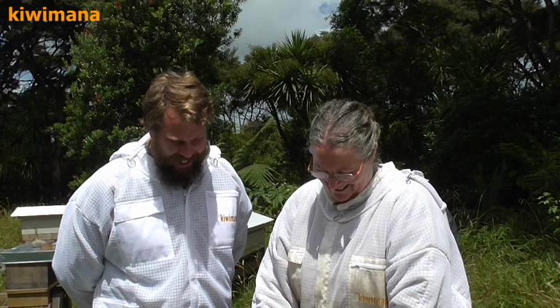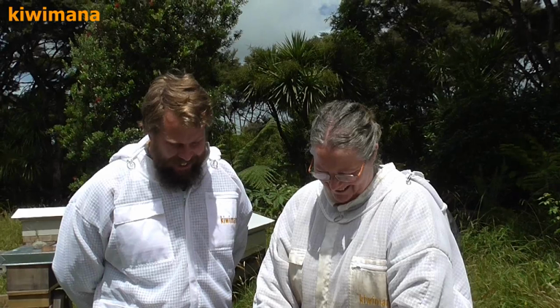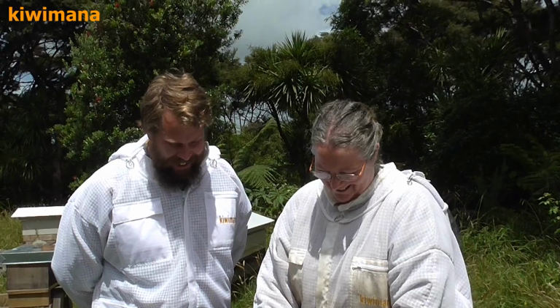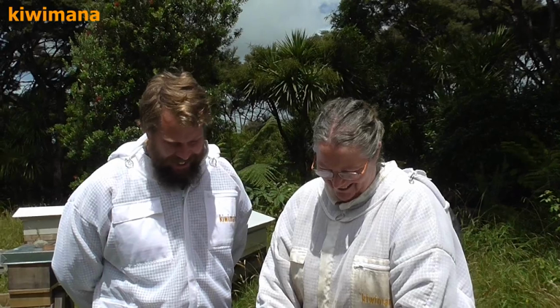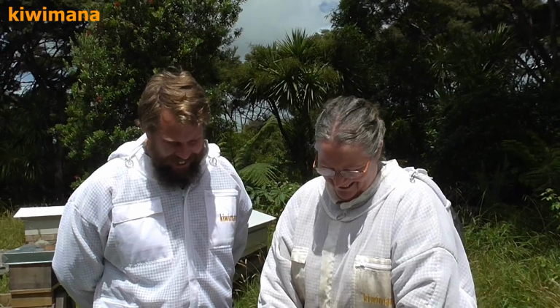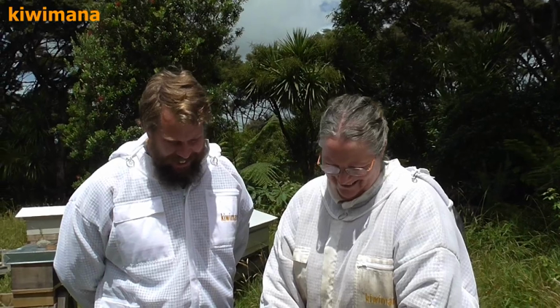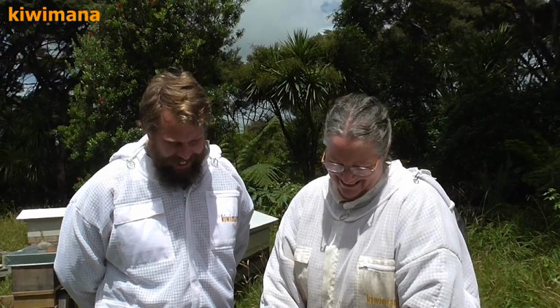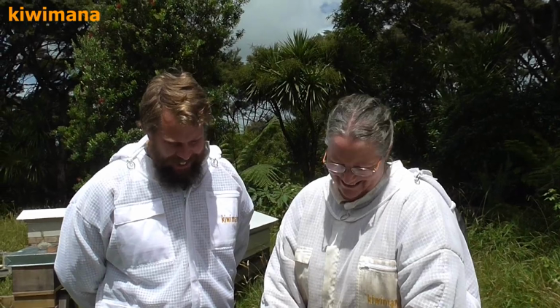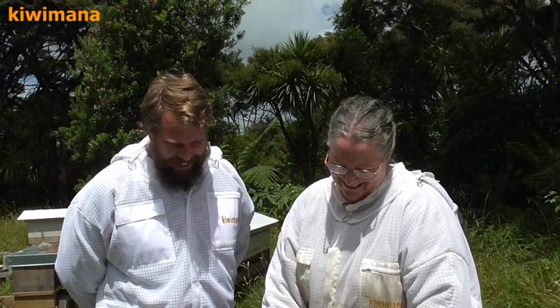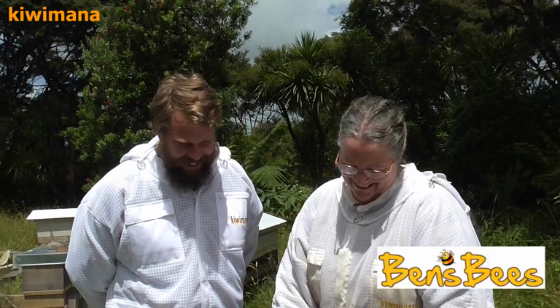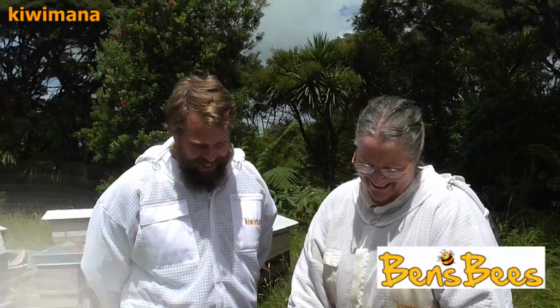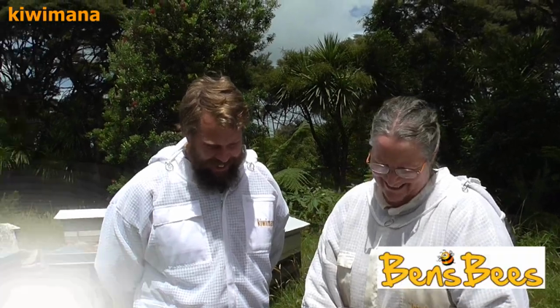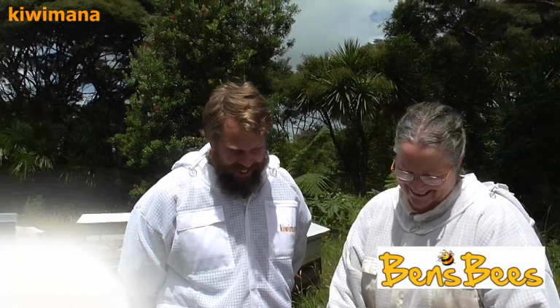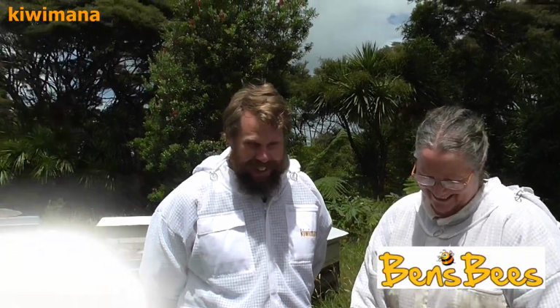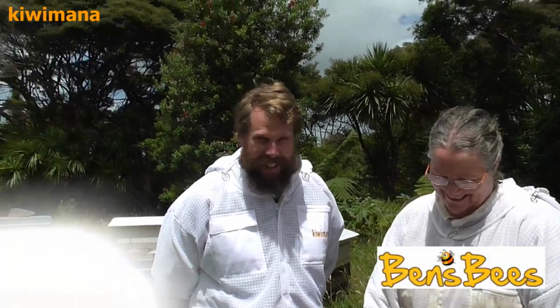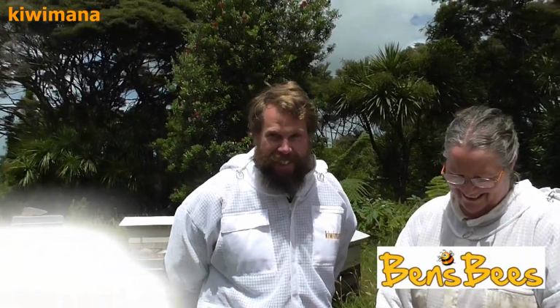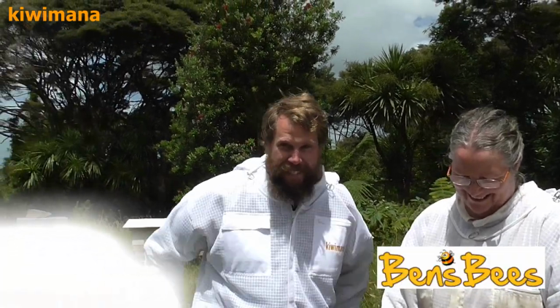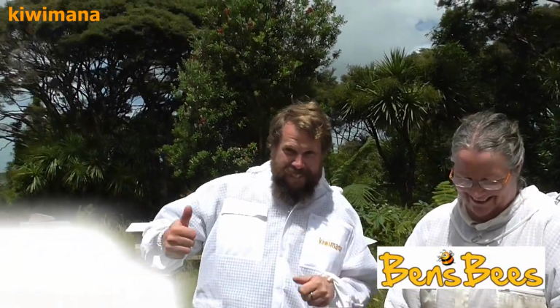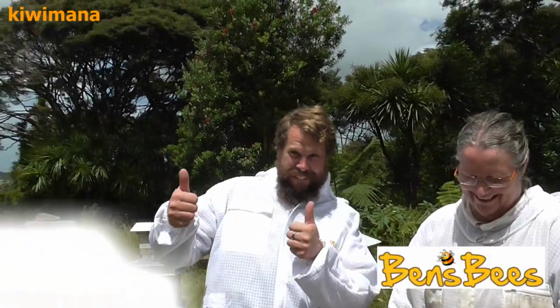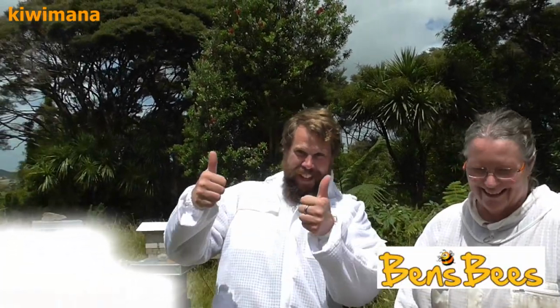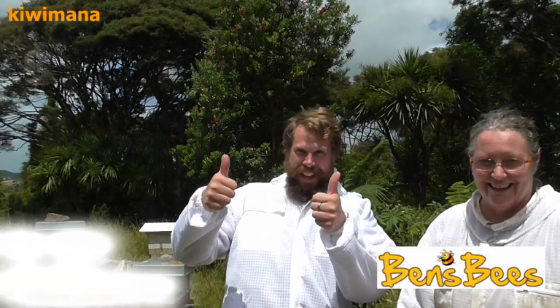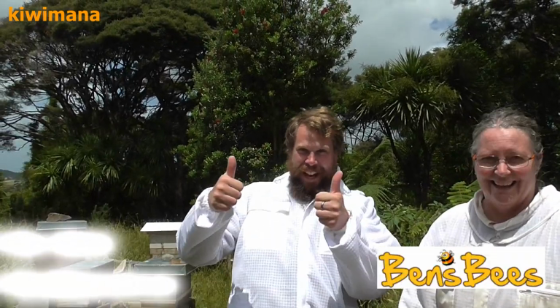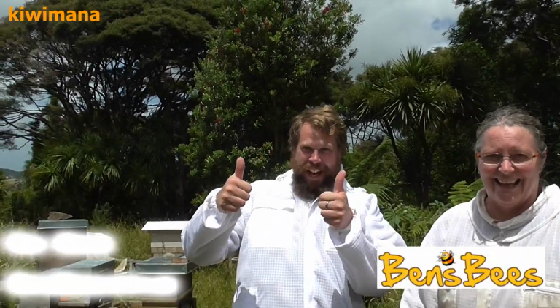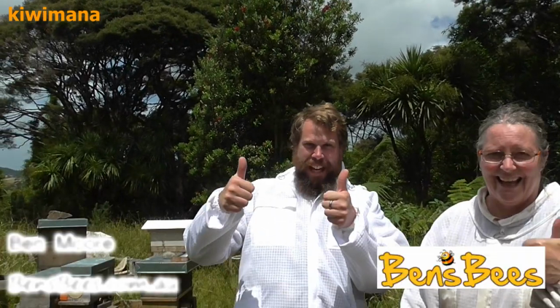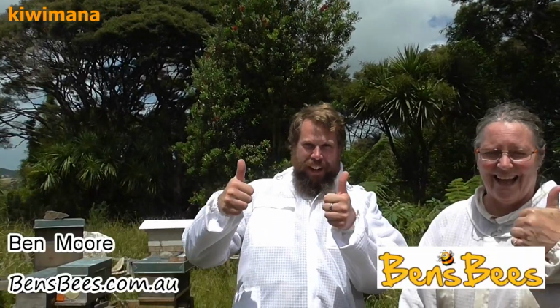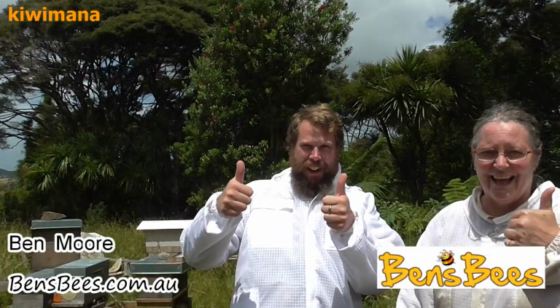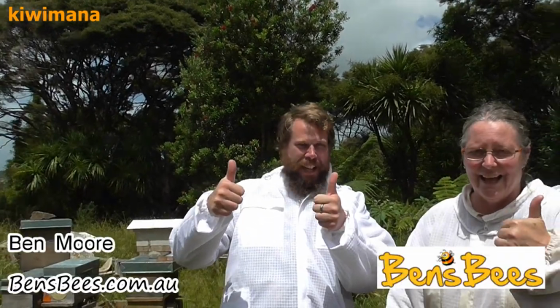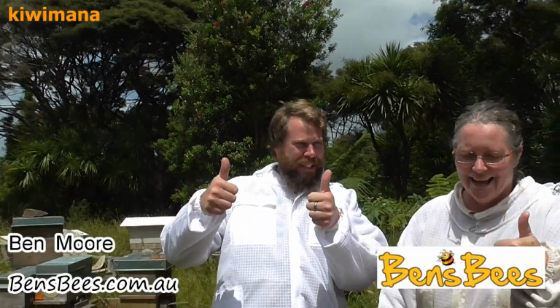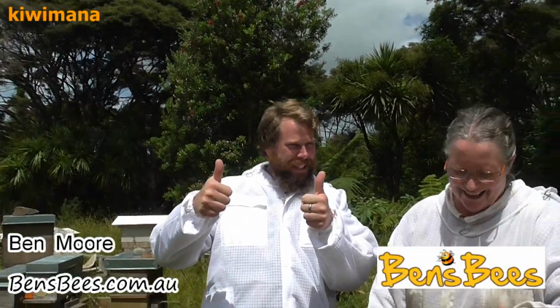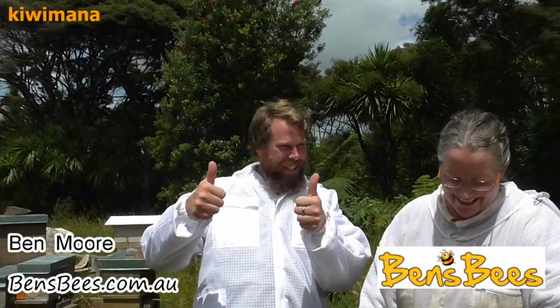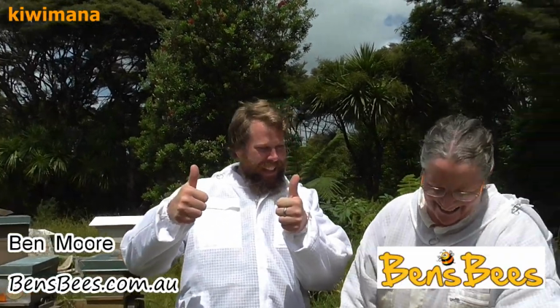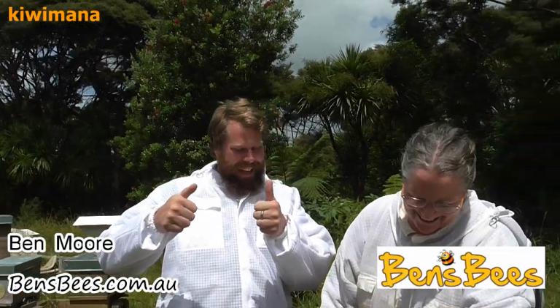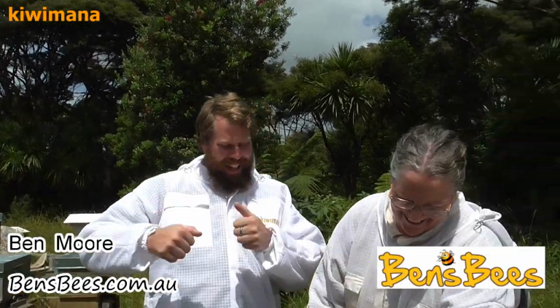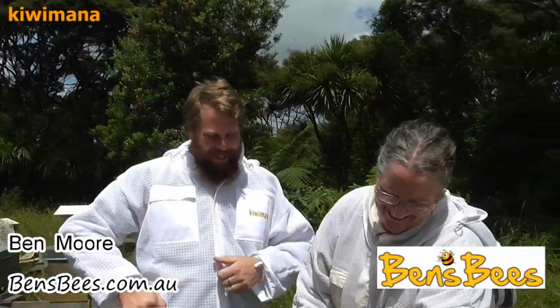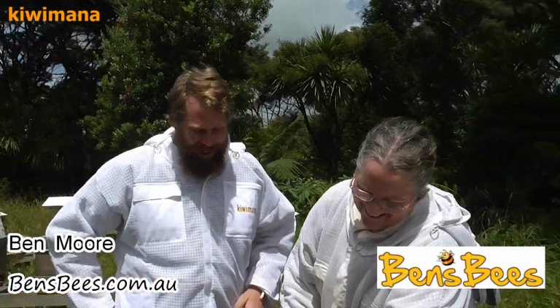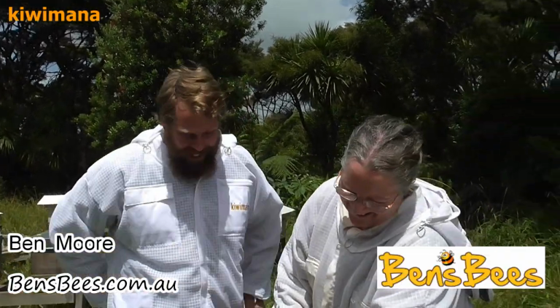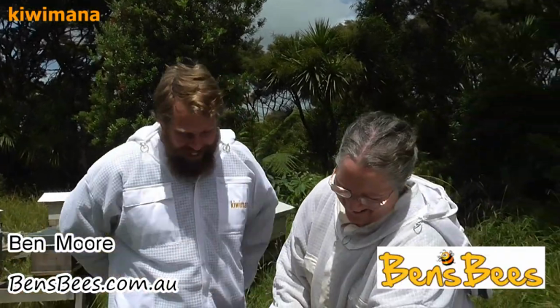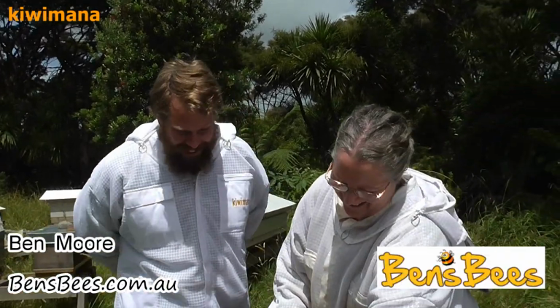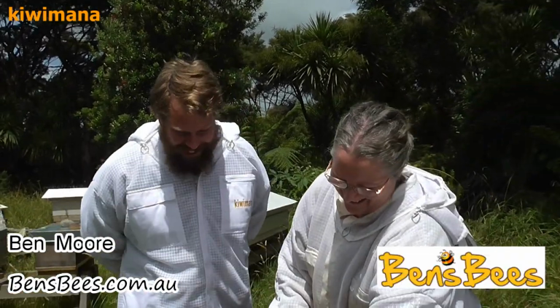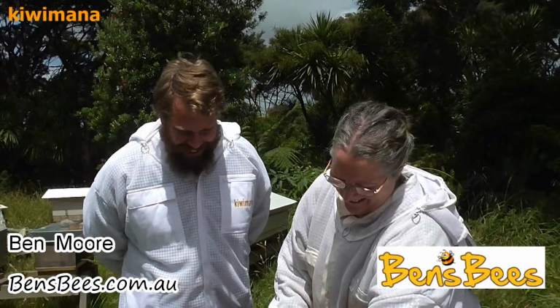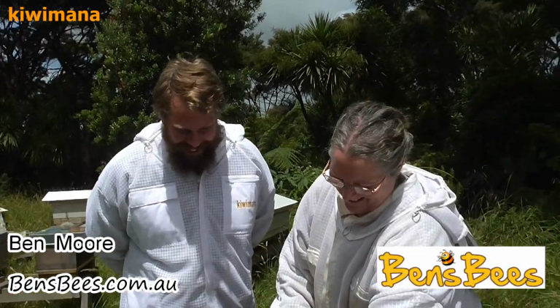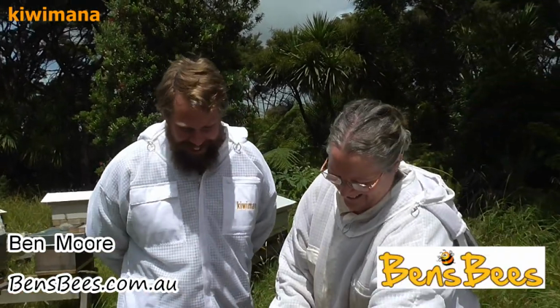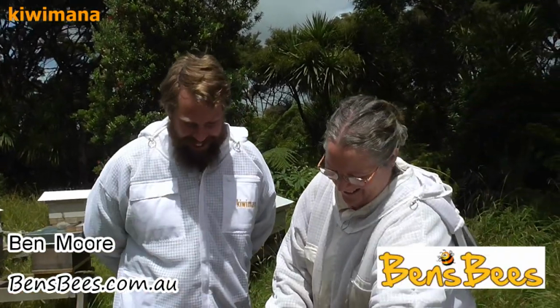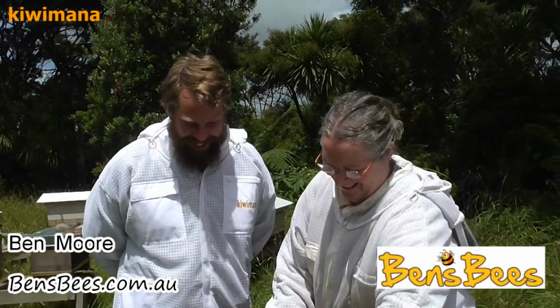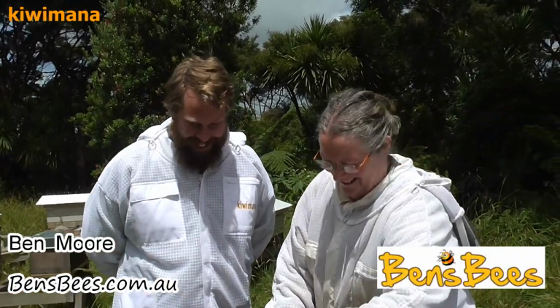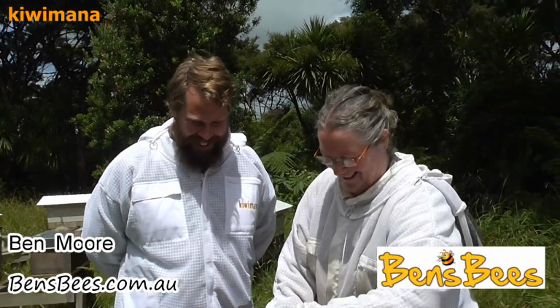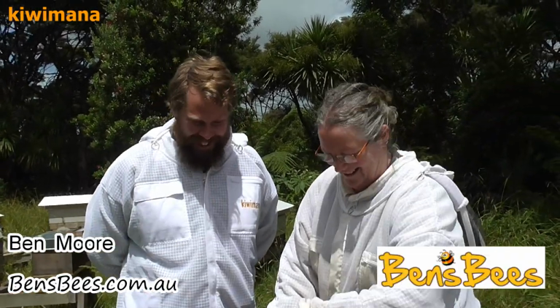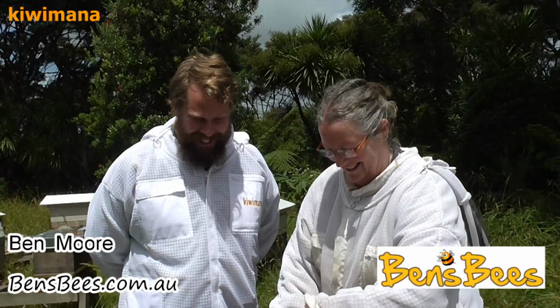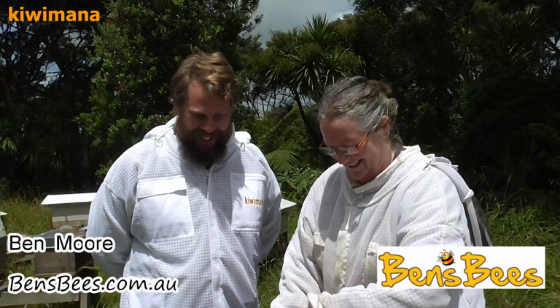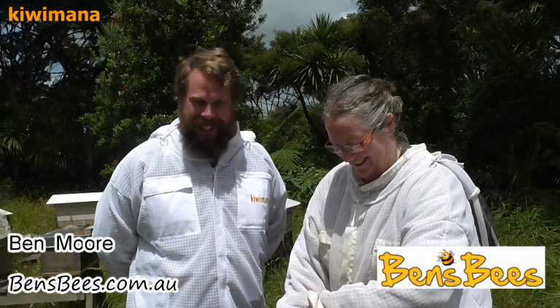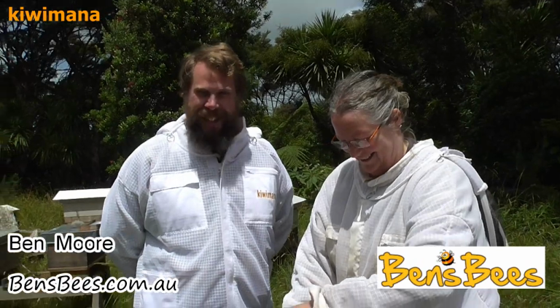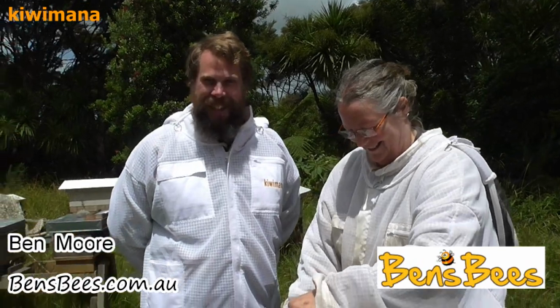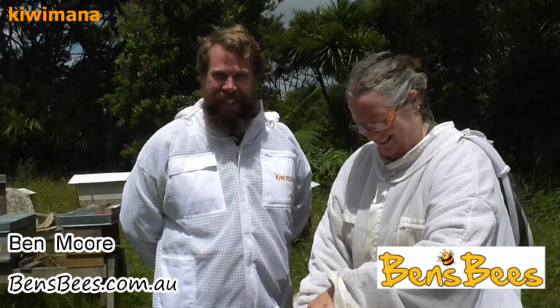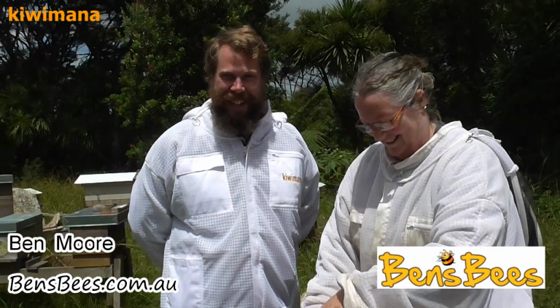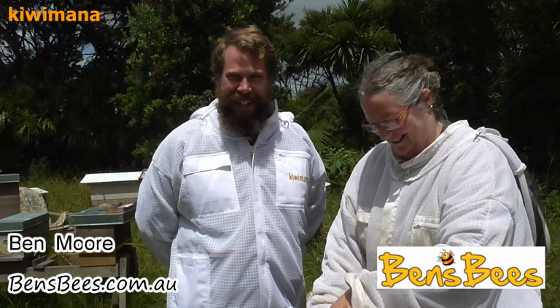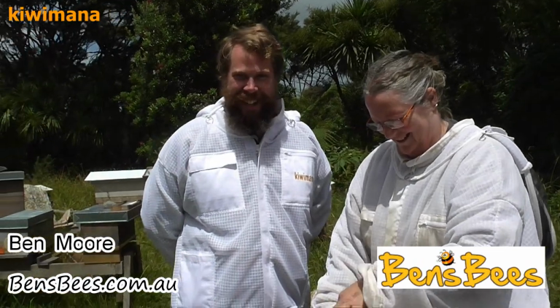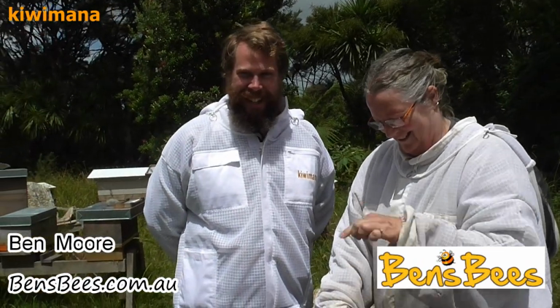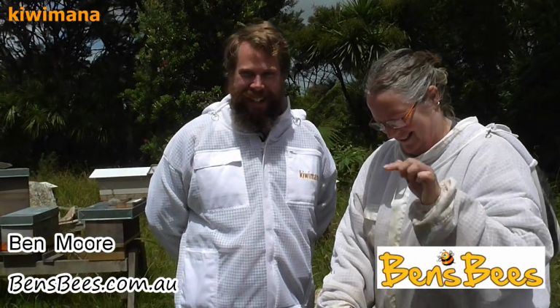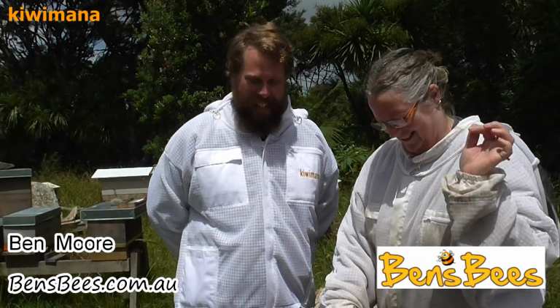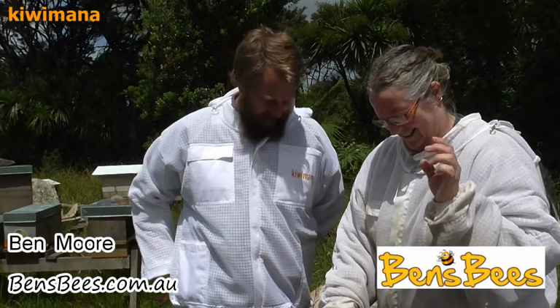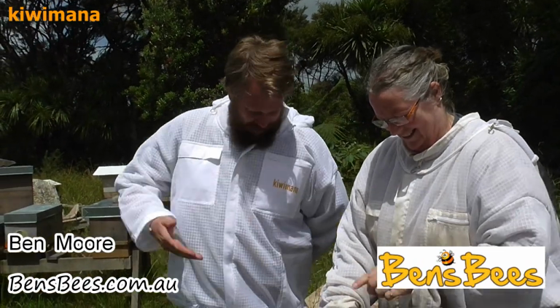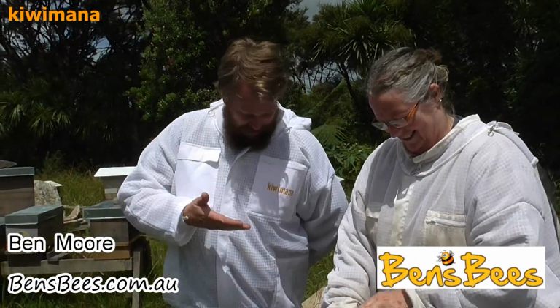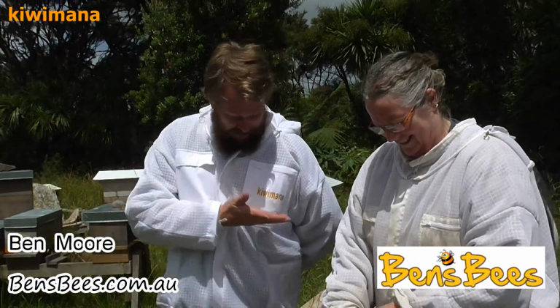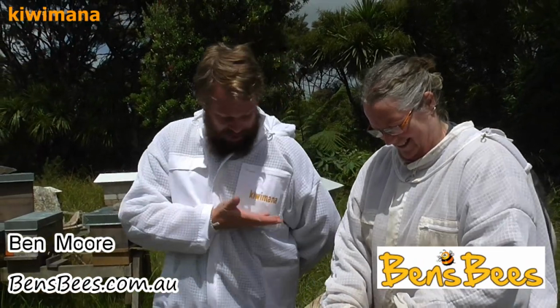We've got Ben here from Melbourne. Hello Ben. Hey guys, hello everyone. We've even sold him a Kiwimata in a suit. That's awesome.